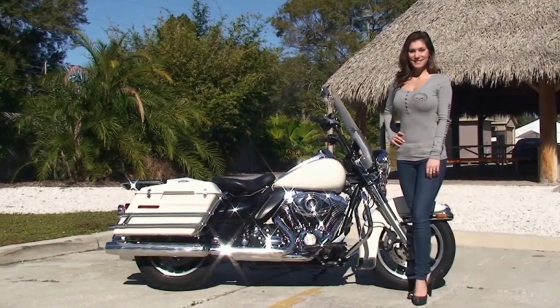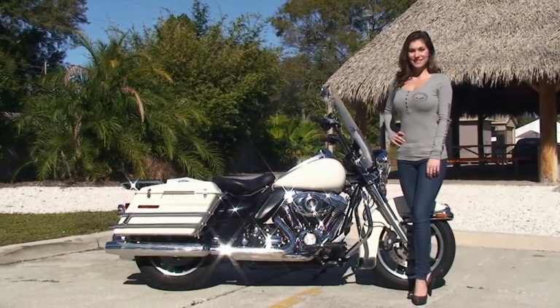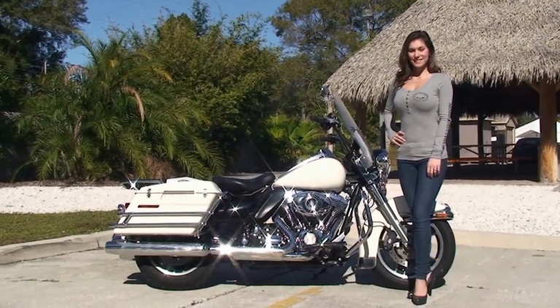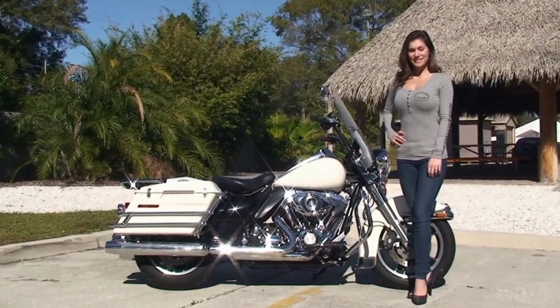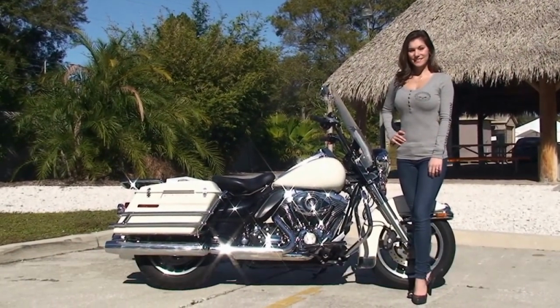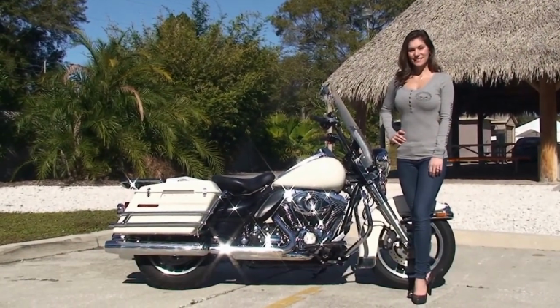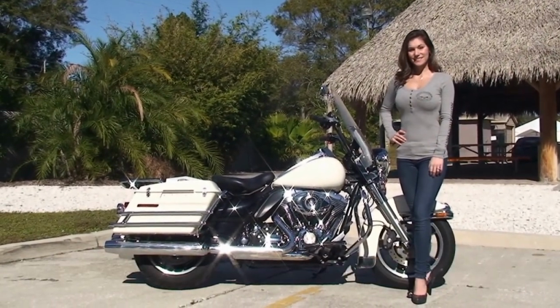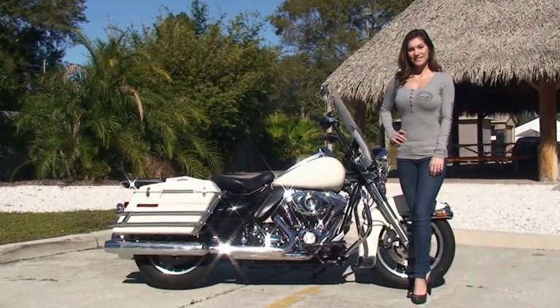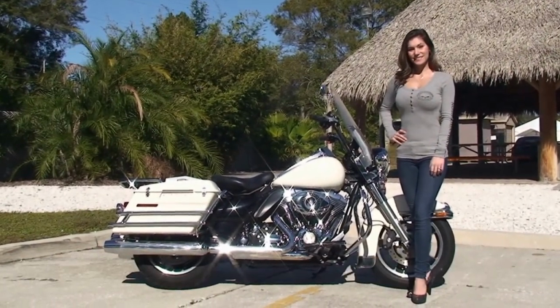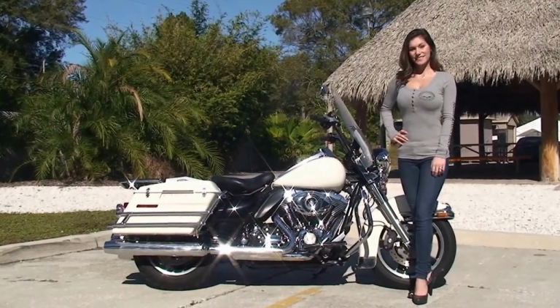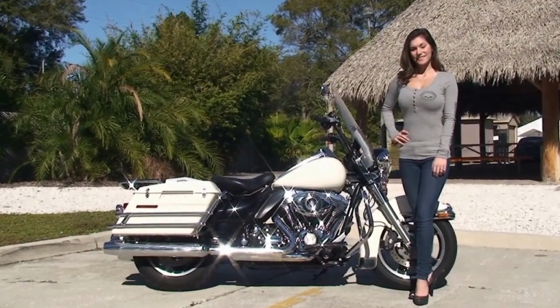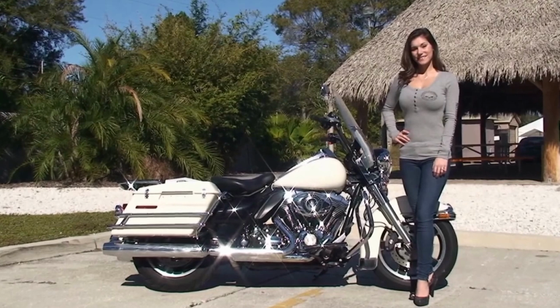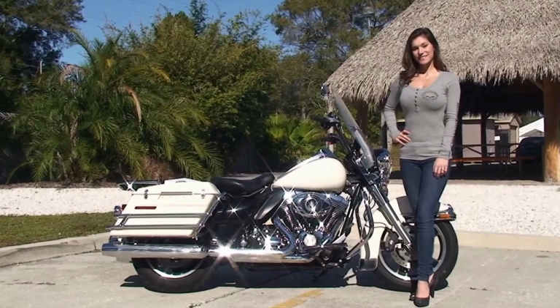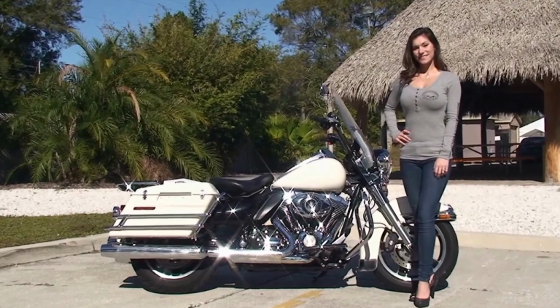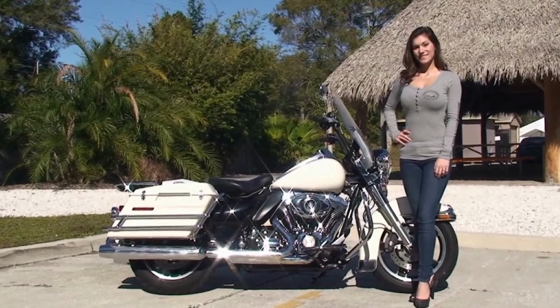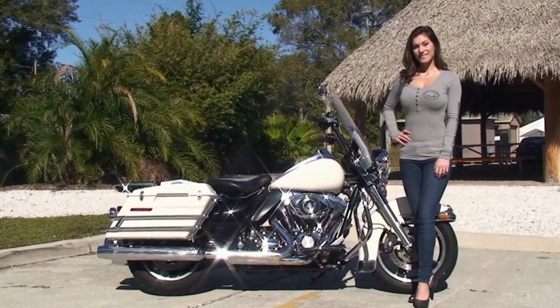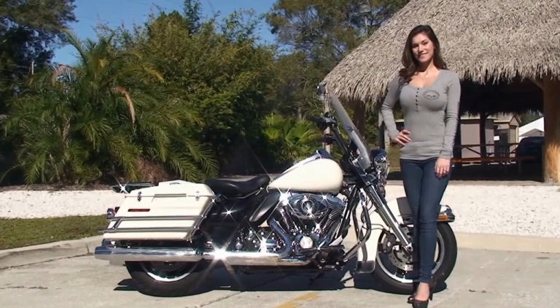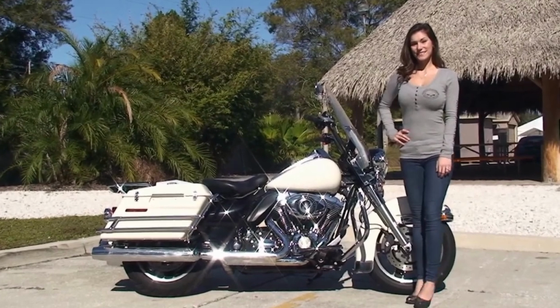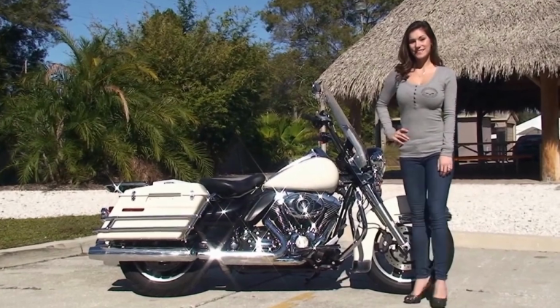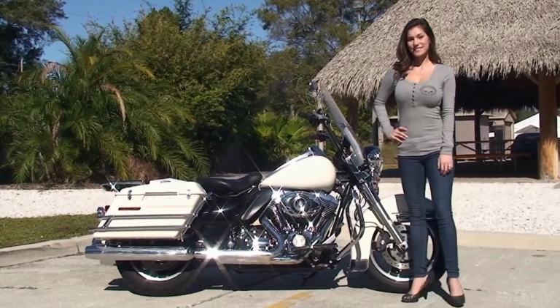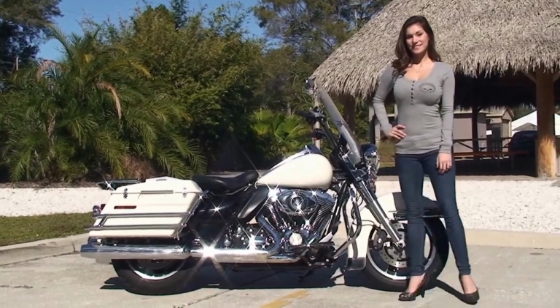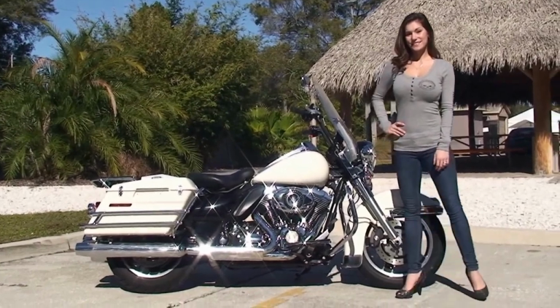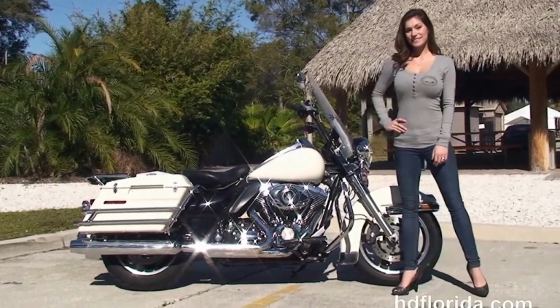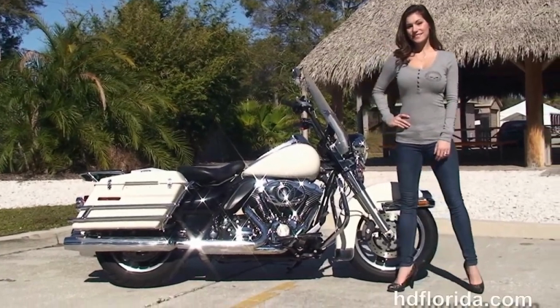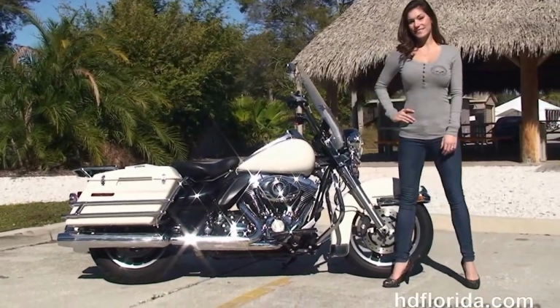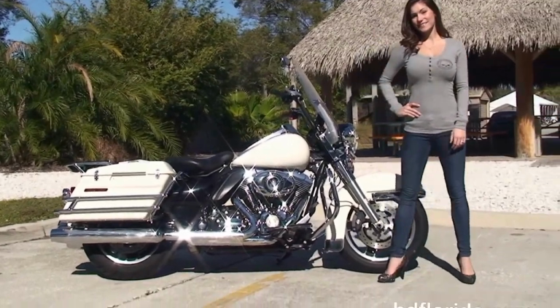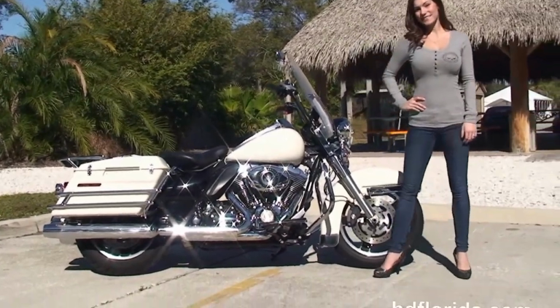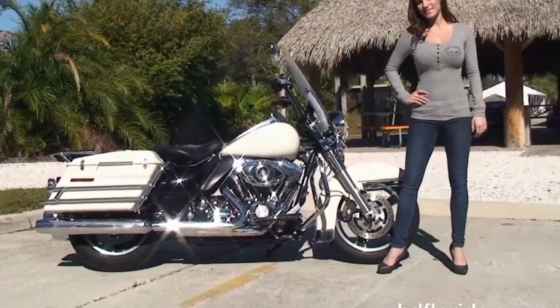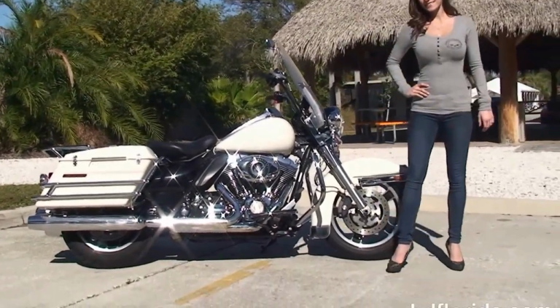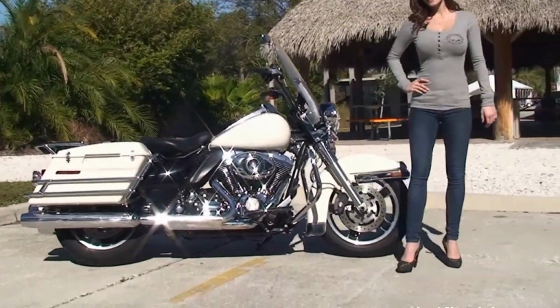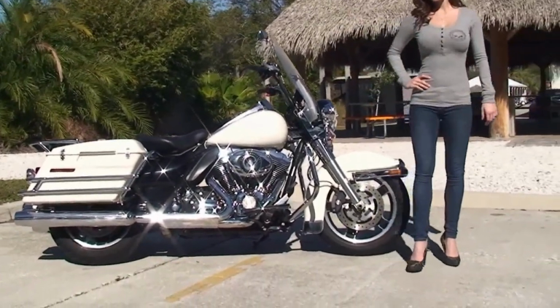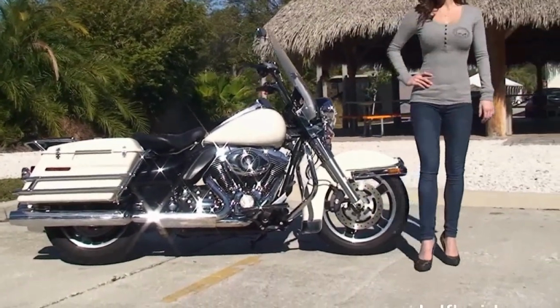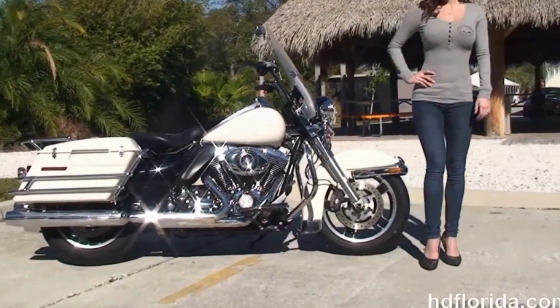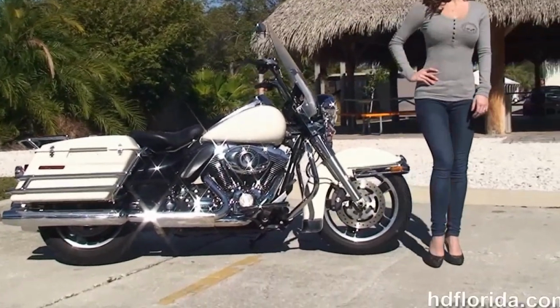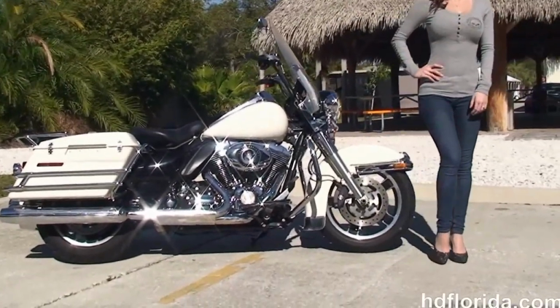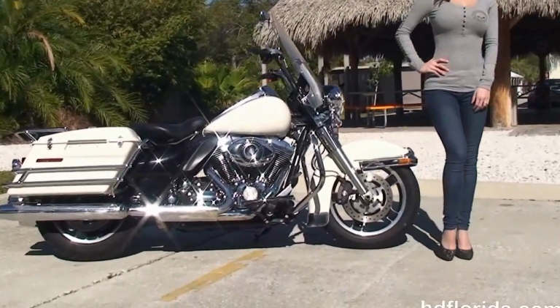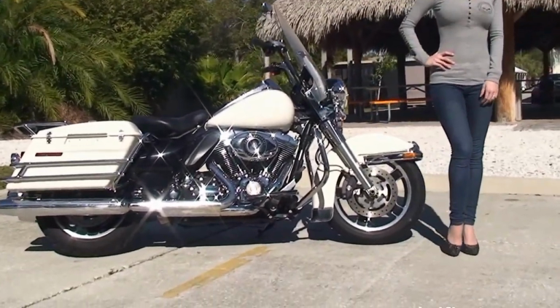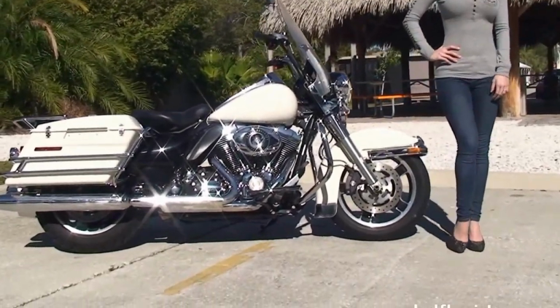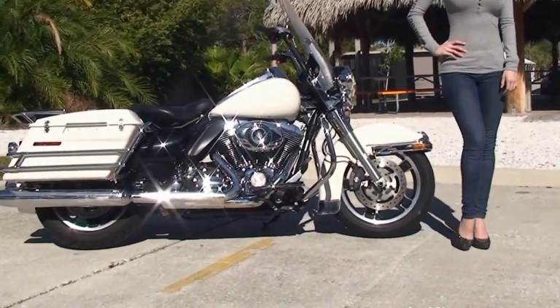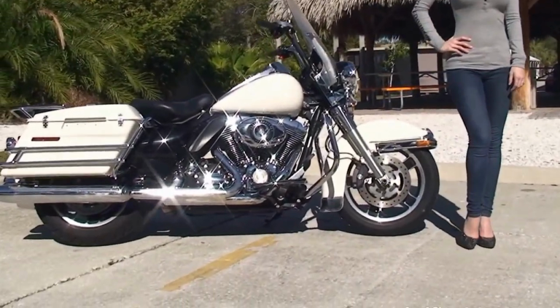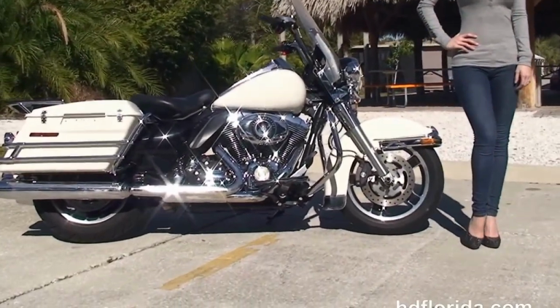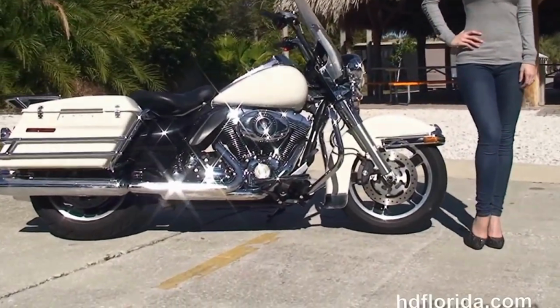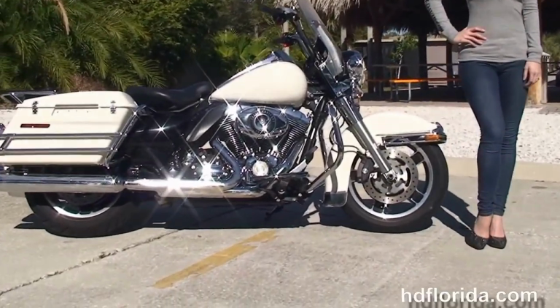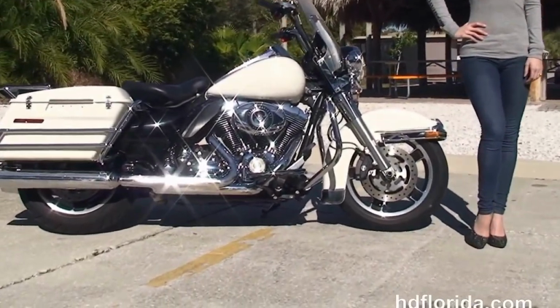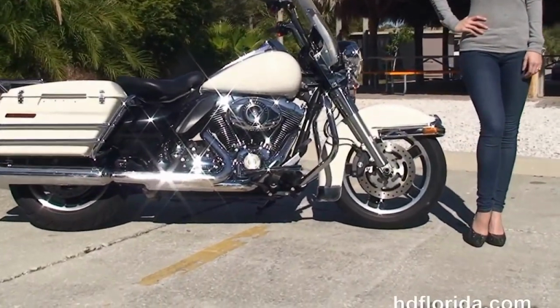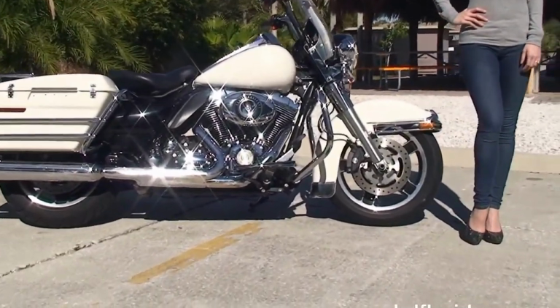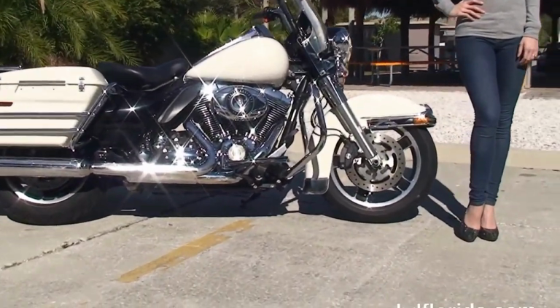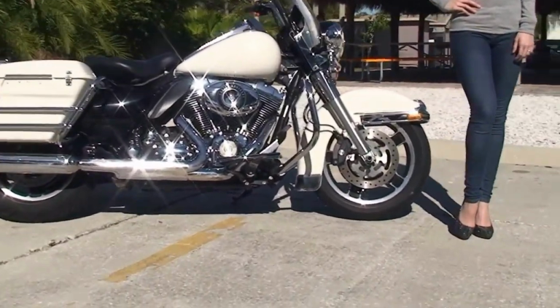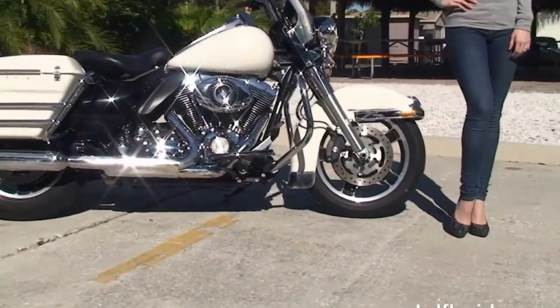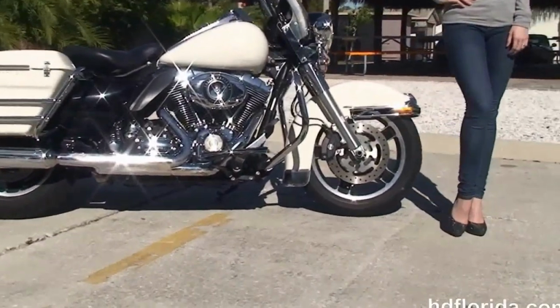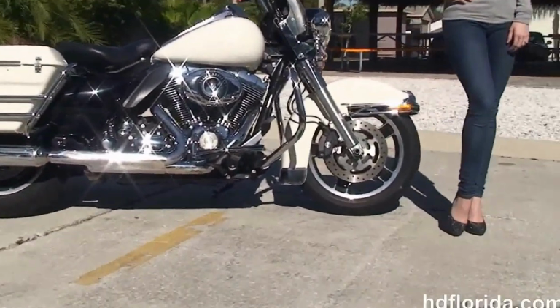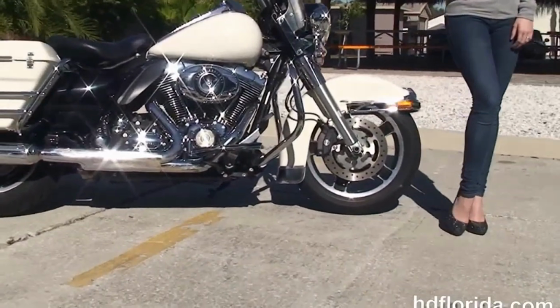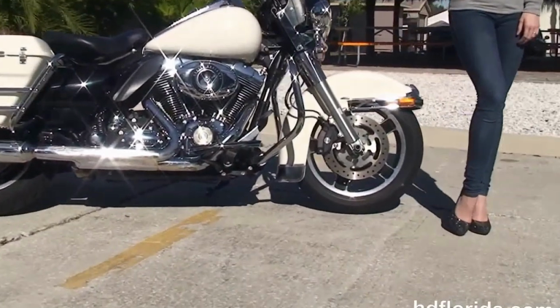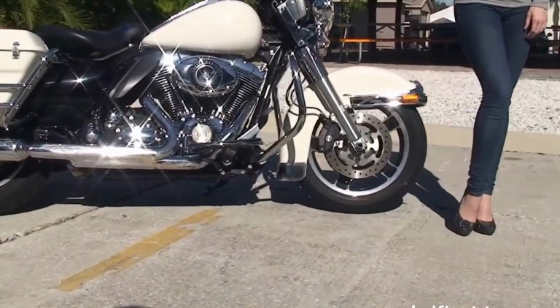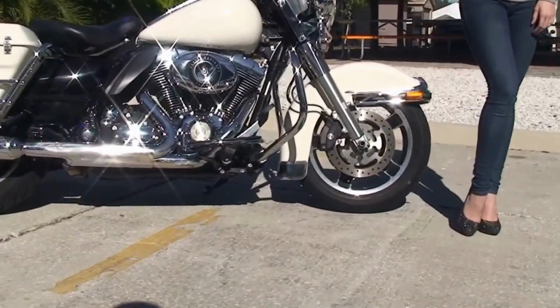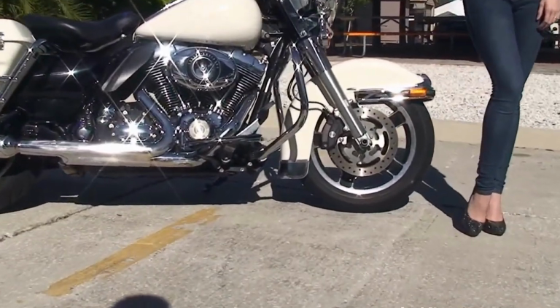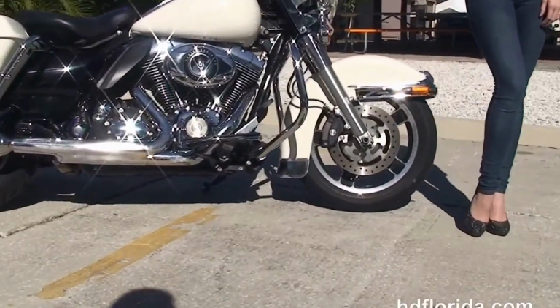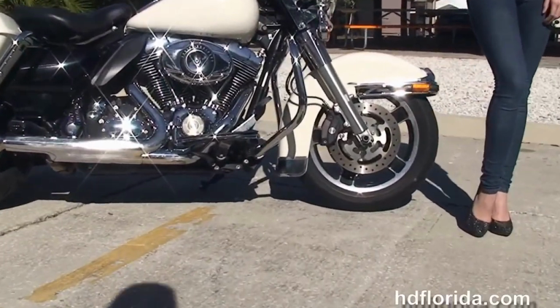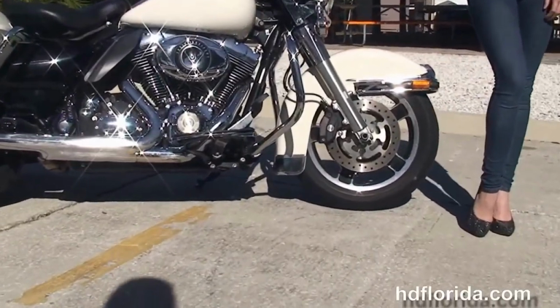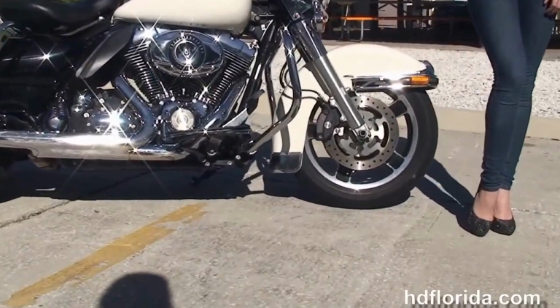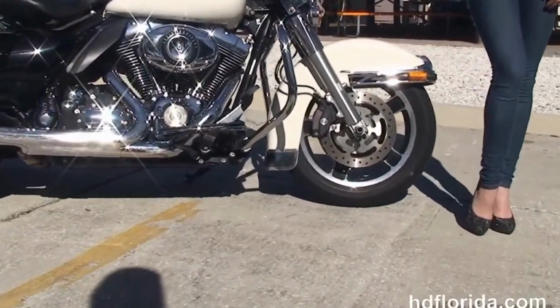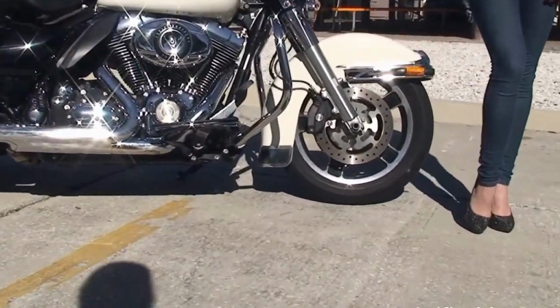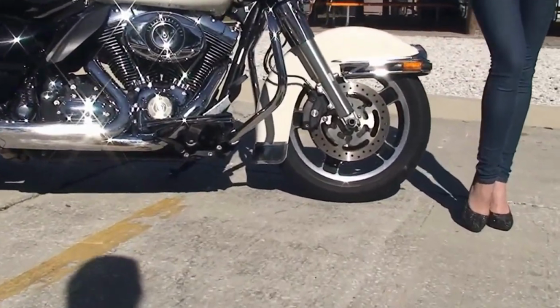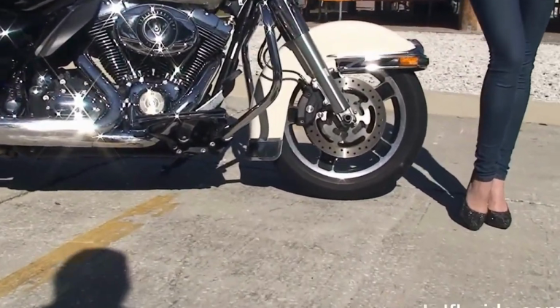This bike starts out front with slotted 5-spoke cast aluminum wheels, dual disc brakes, and 4-piston Brembo calipers.